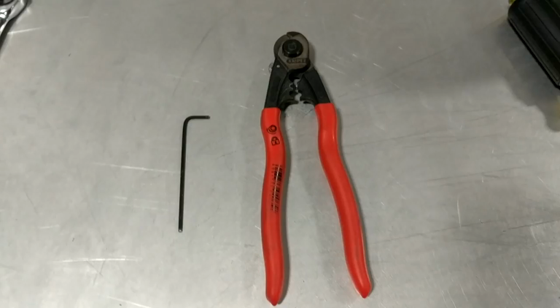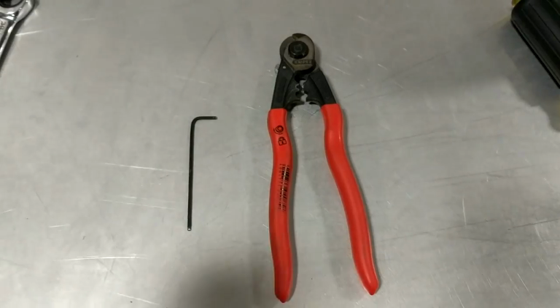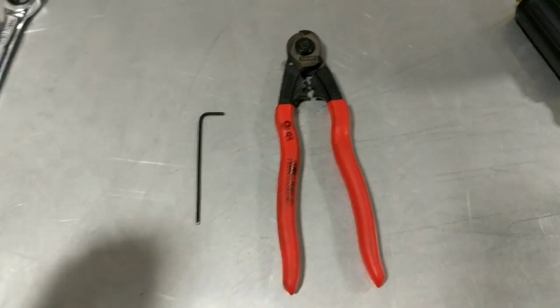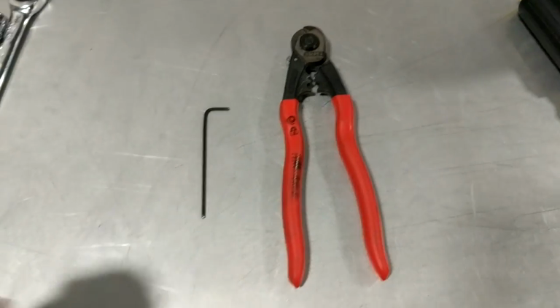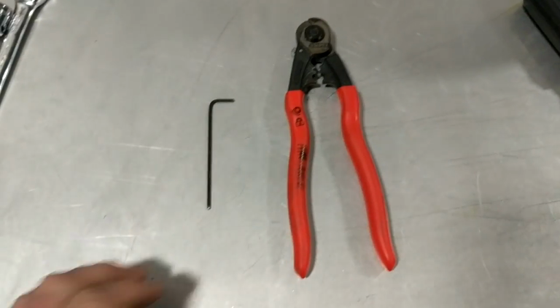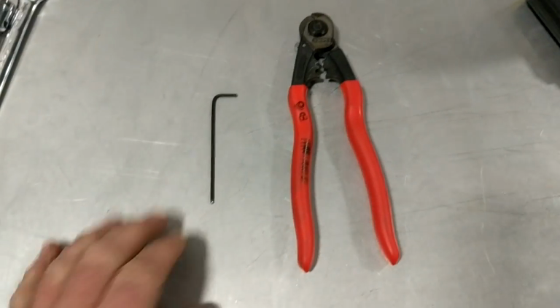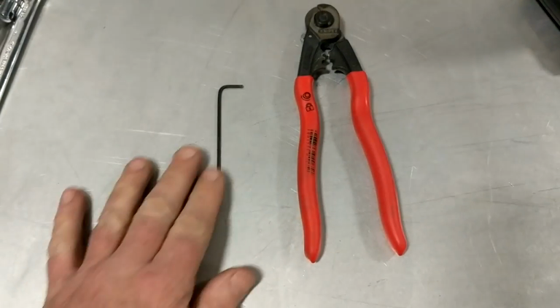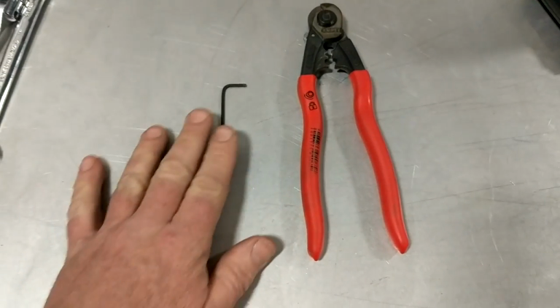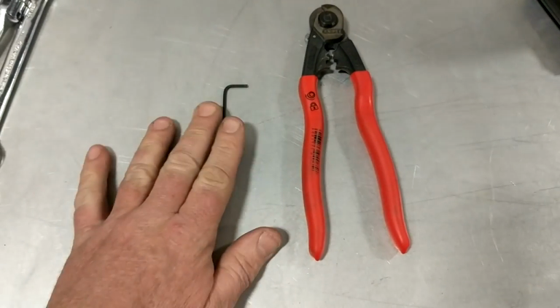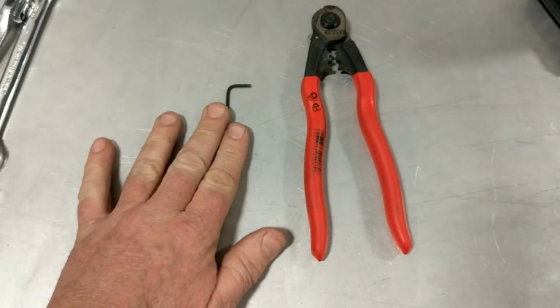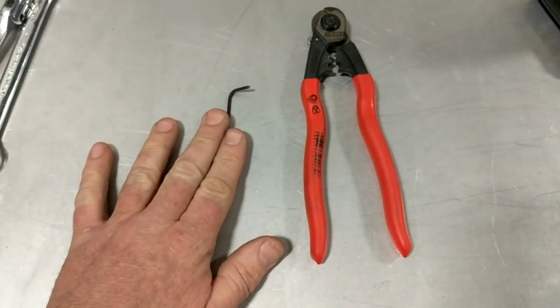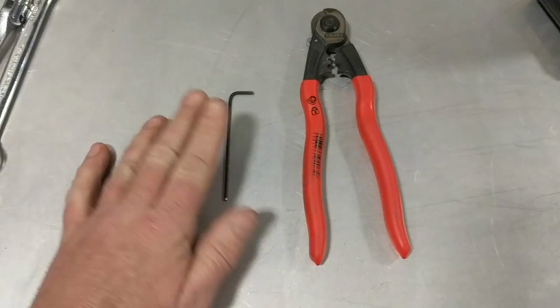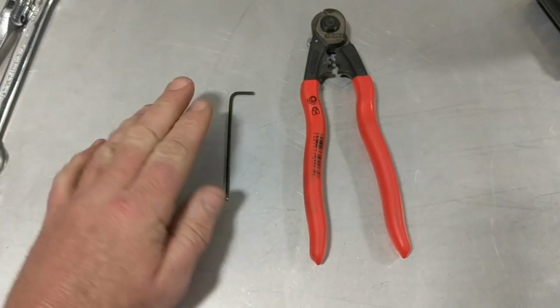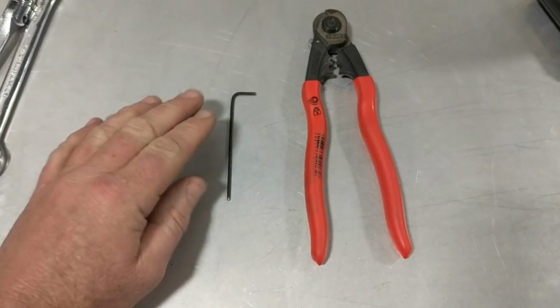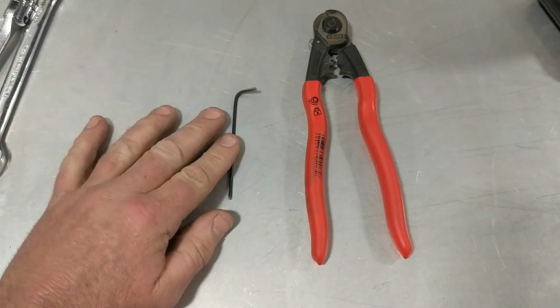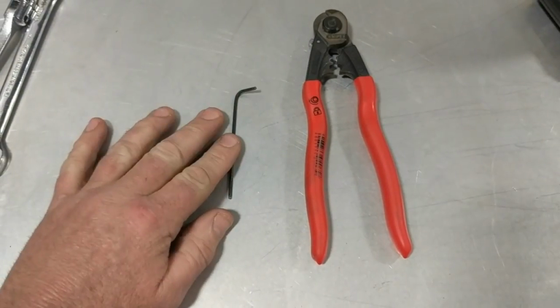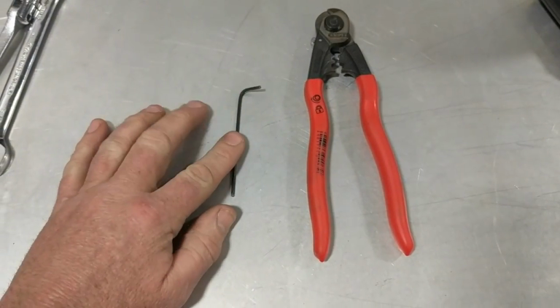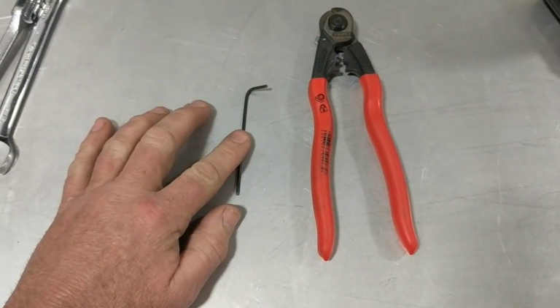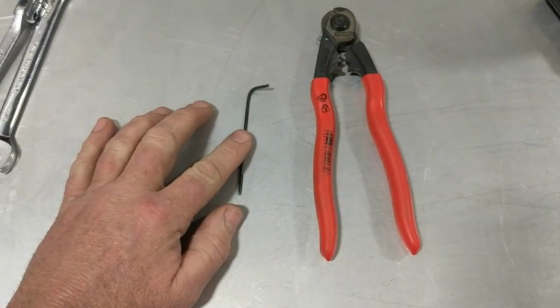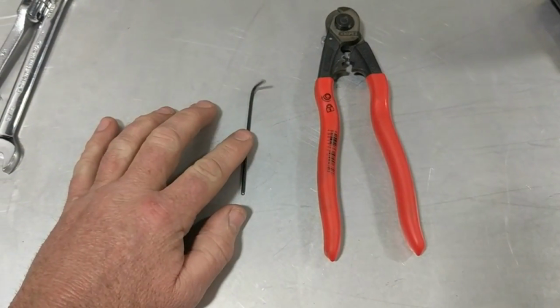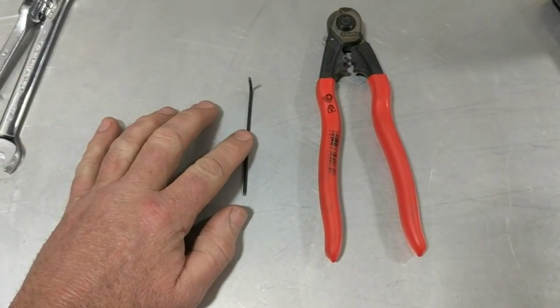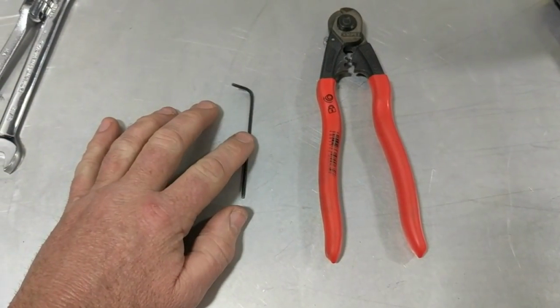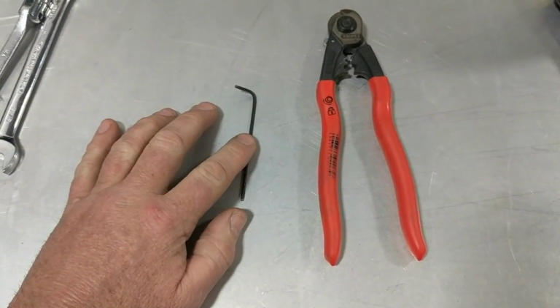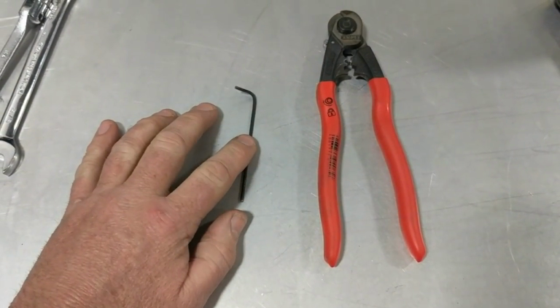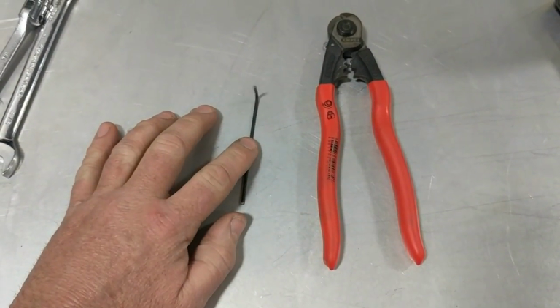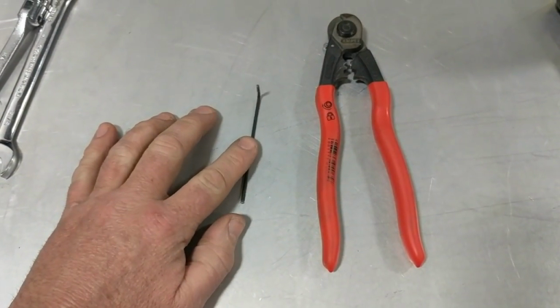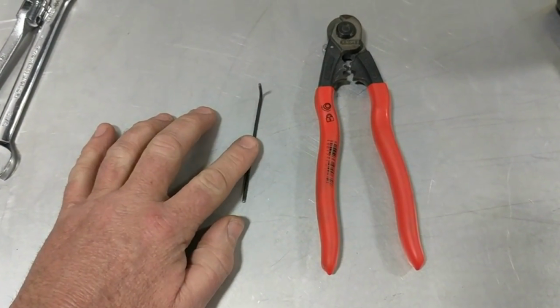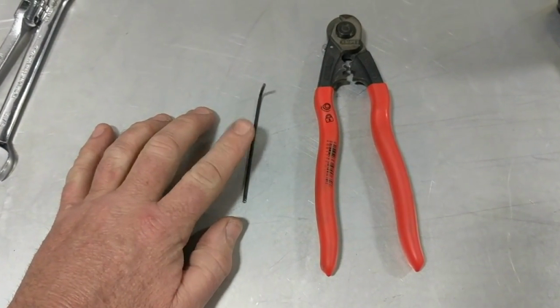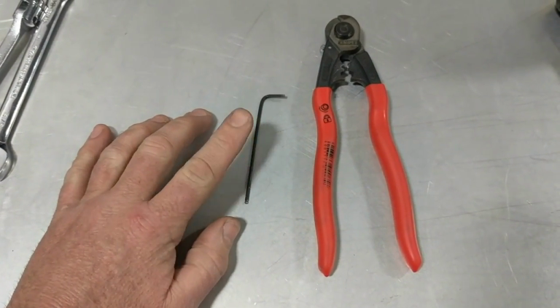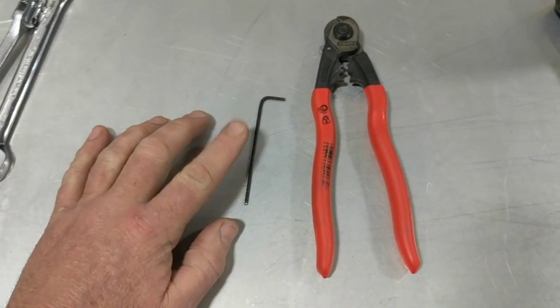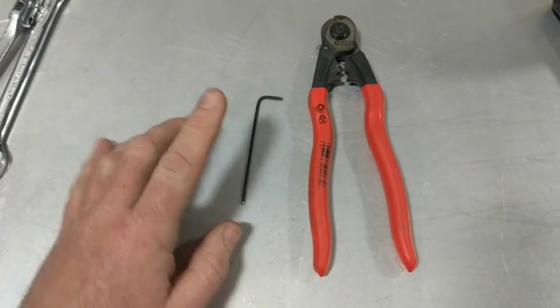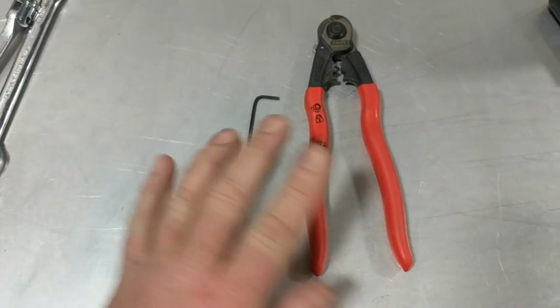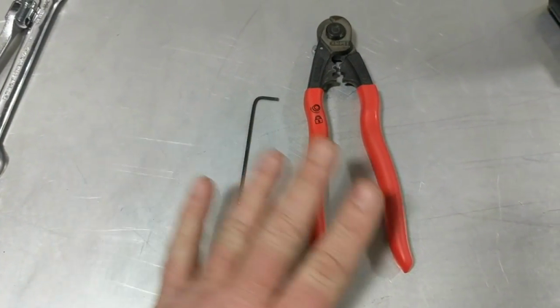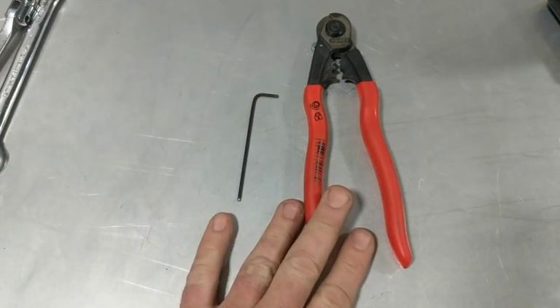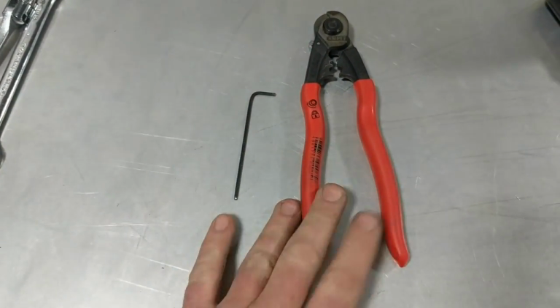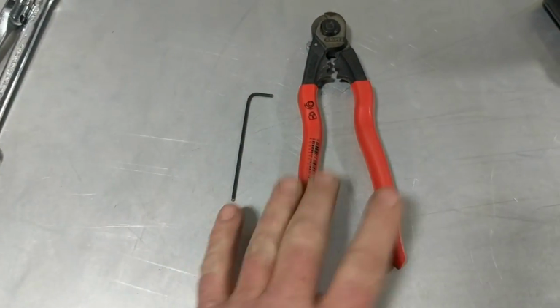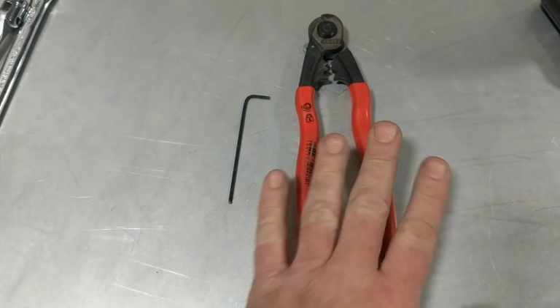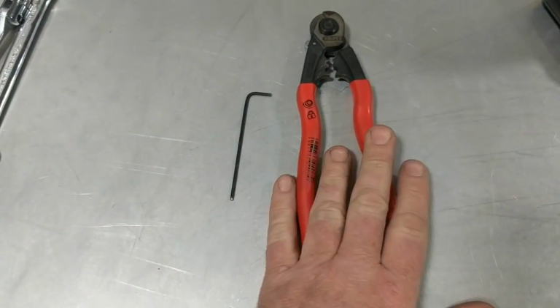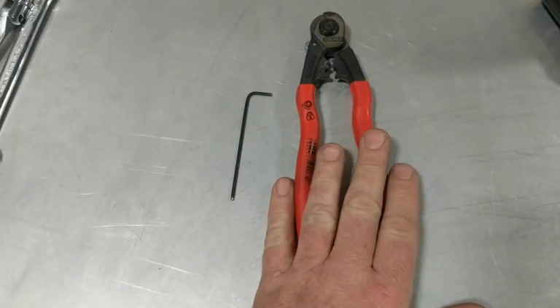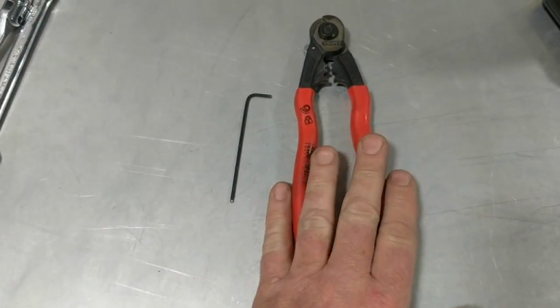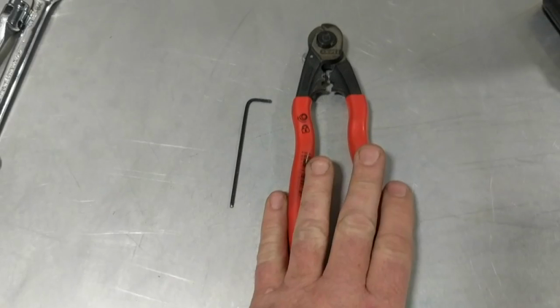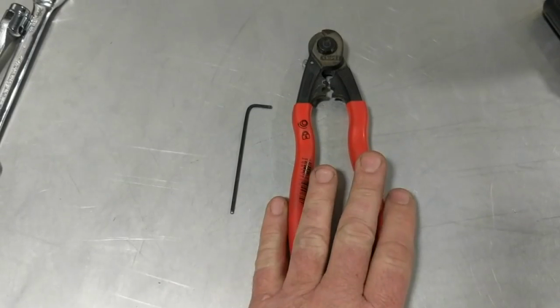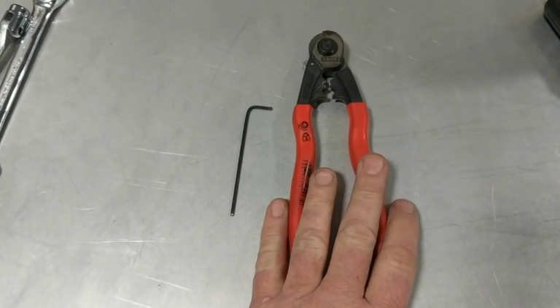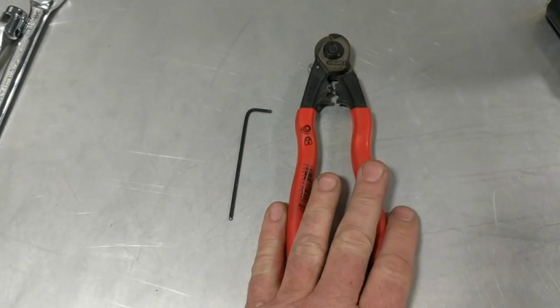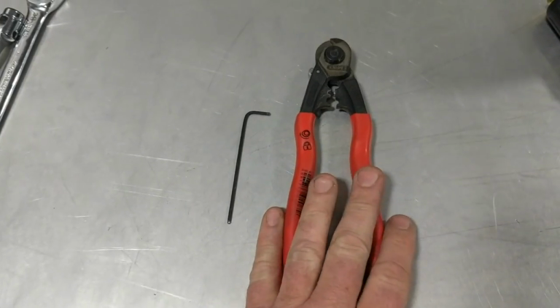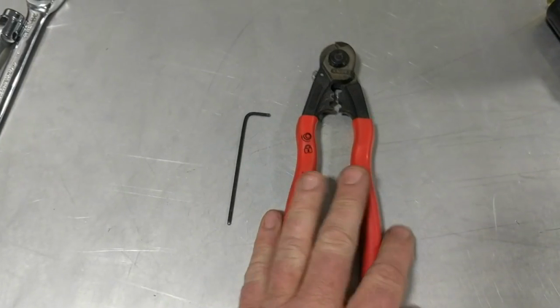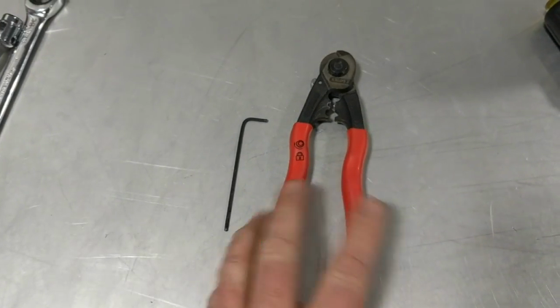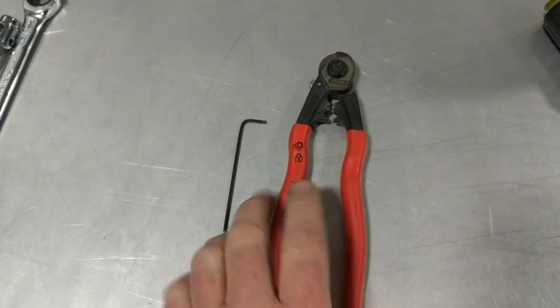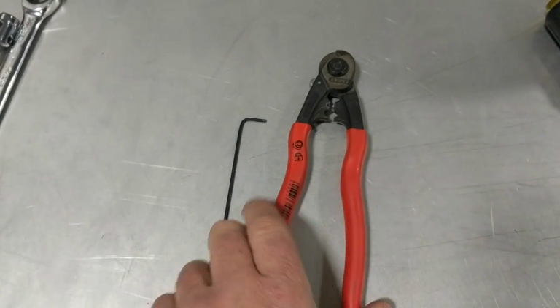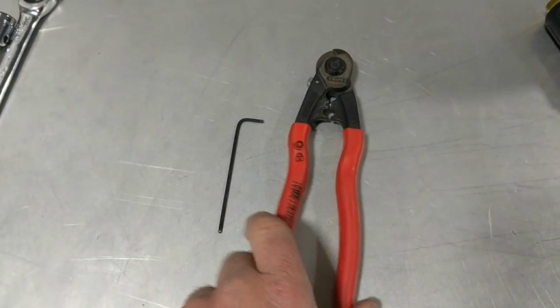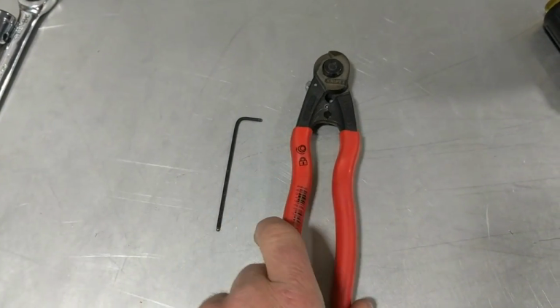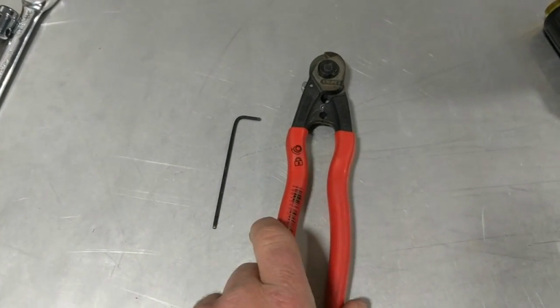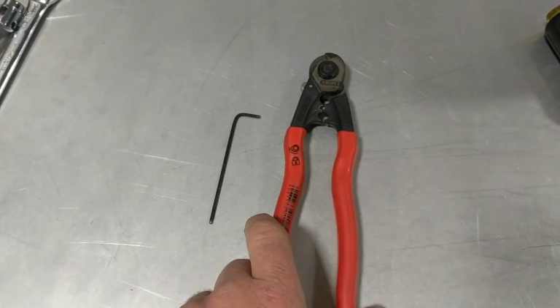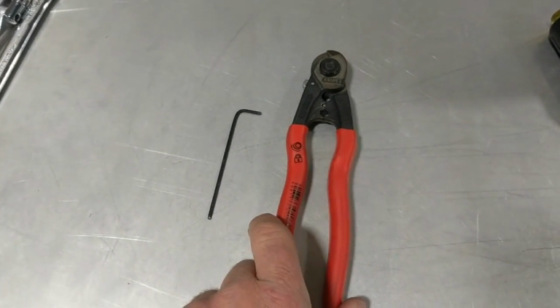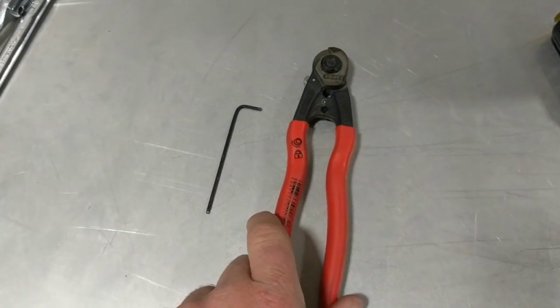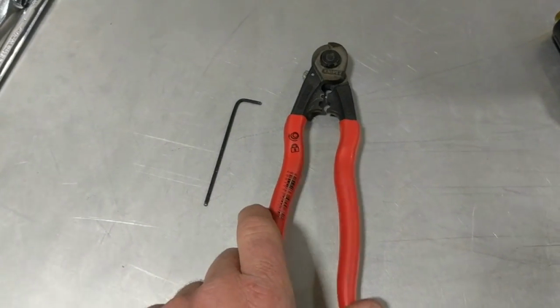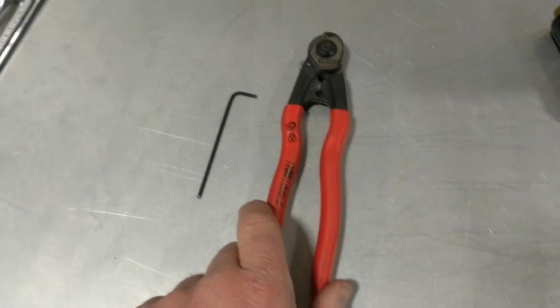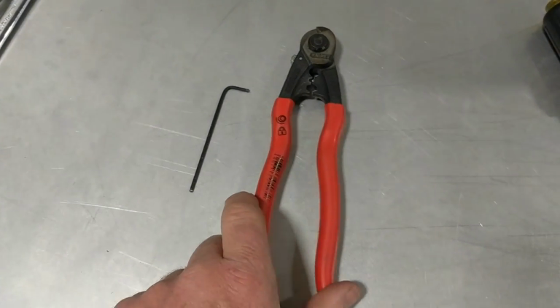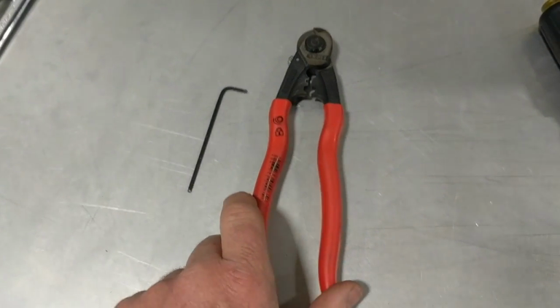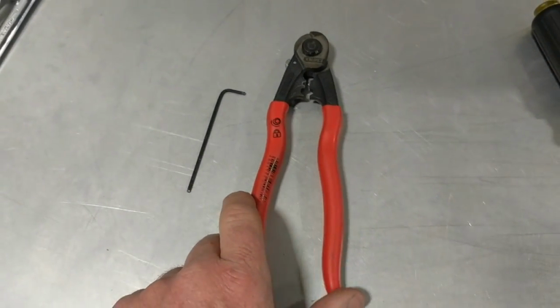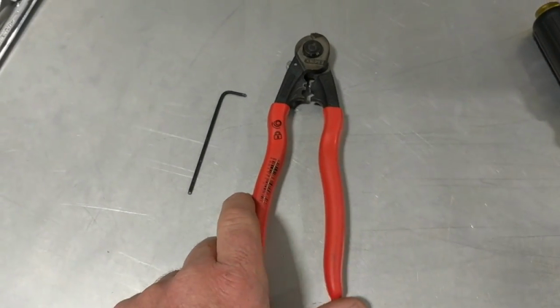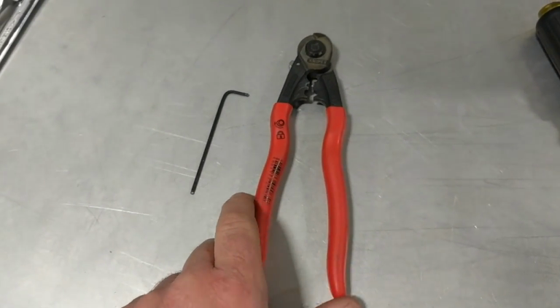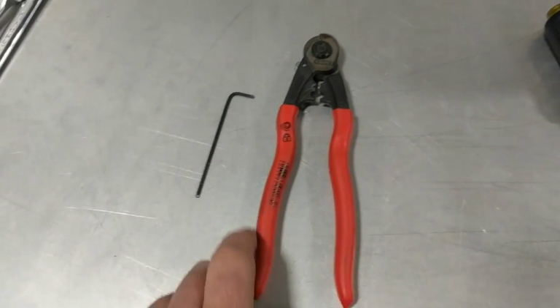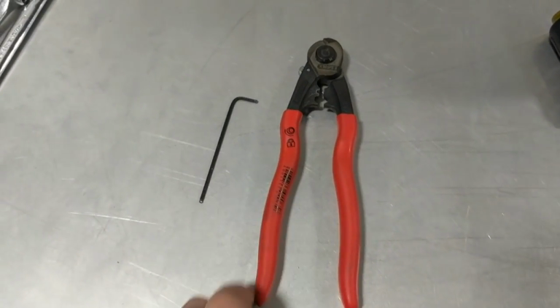The tools you'll need are a two millimeter allen key and wire cutters, and a crimp tool or a set of pliers.